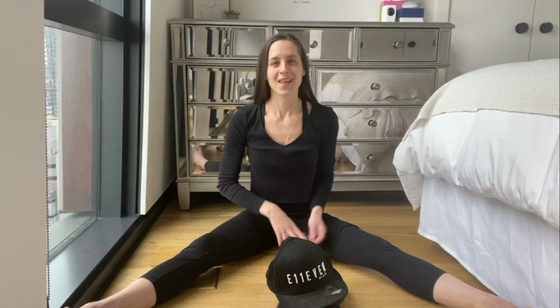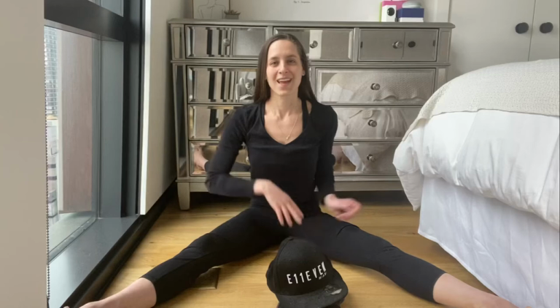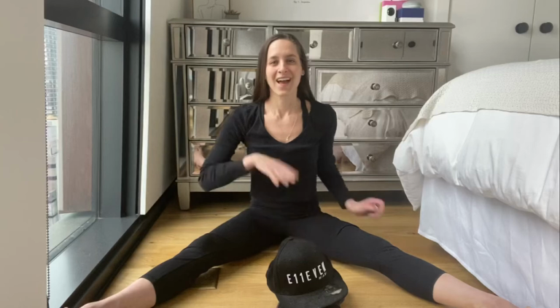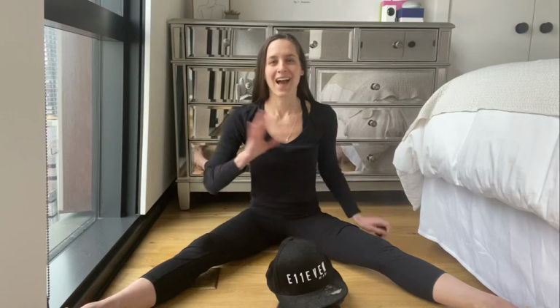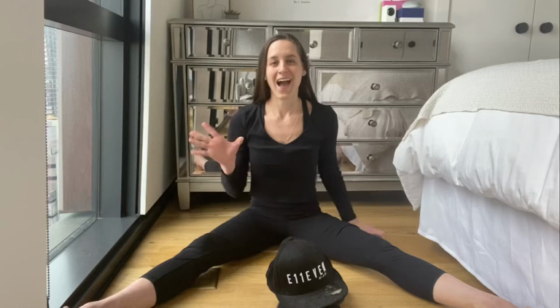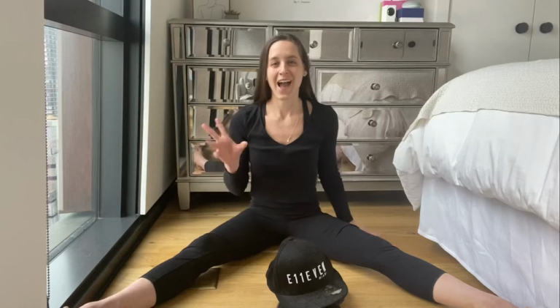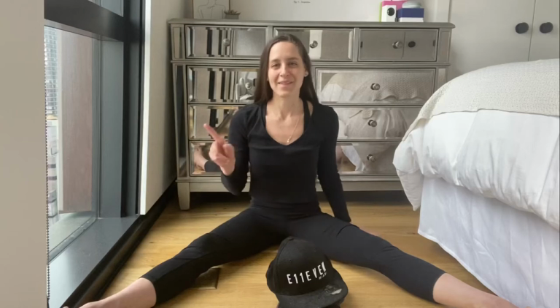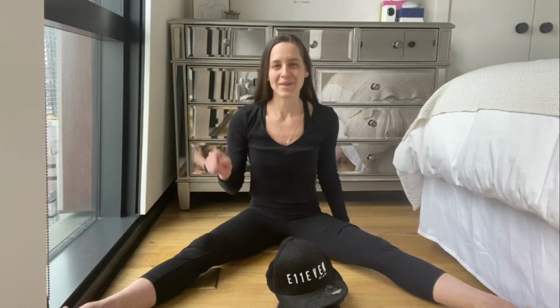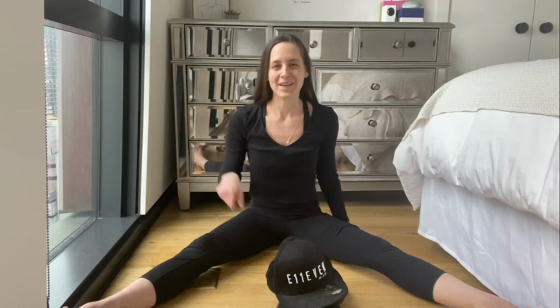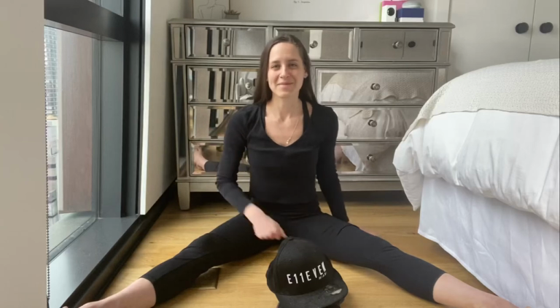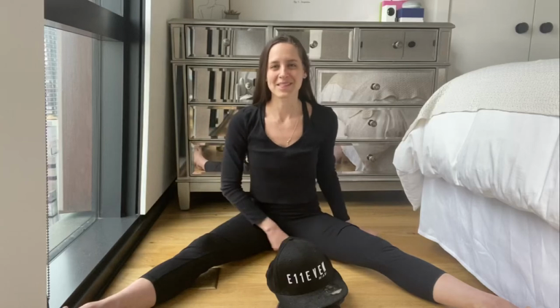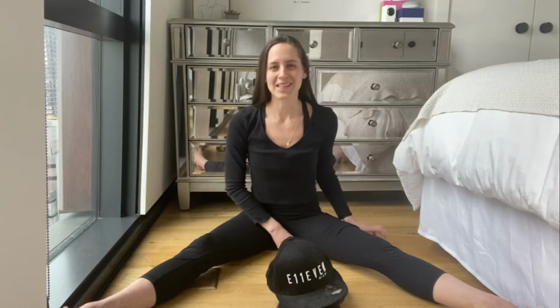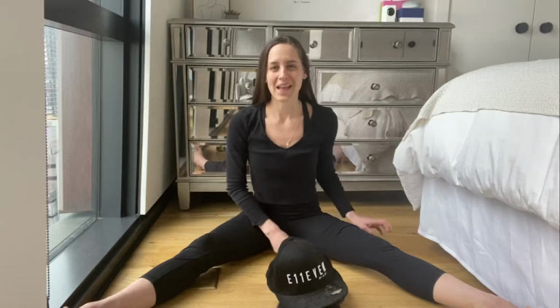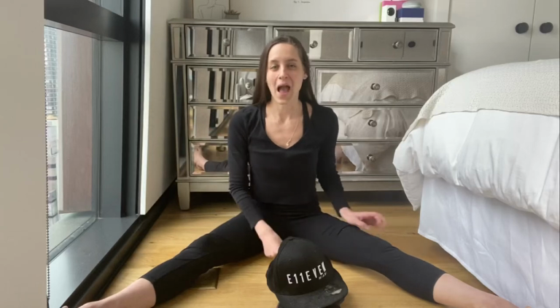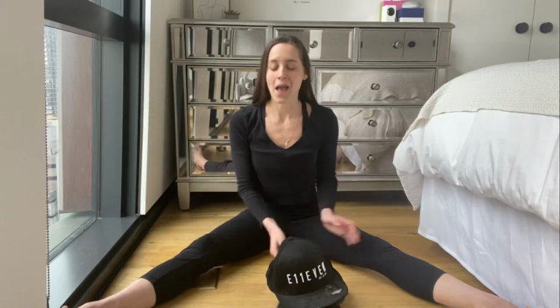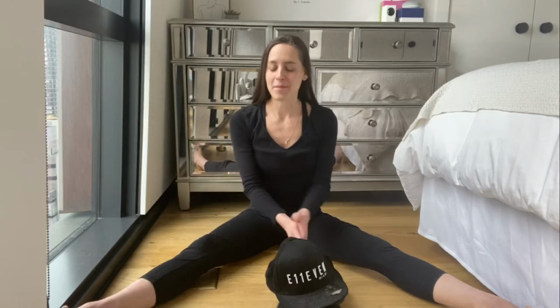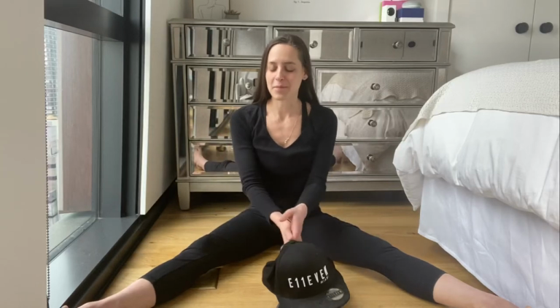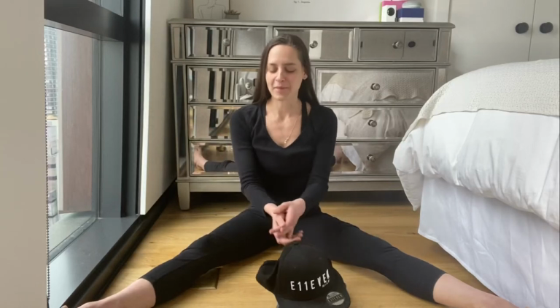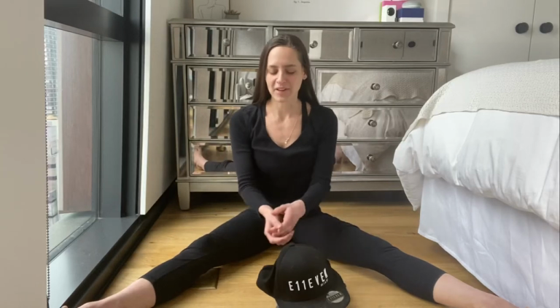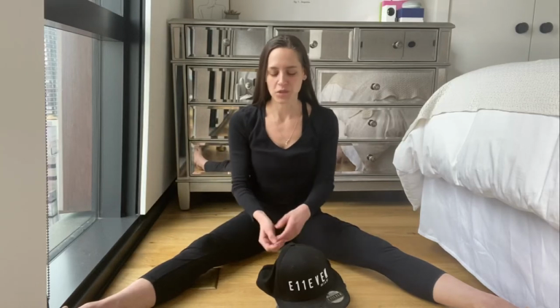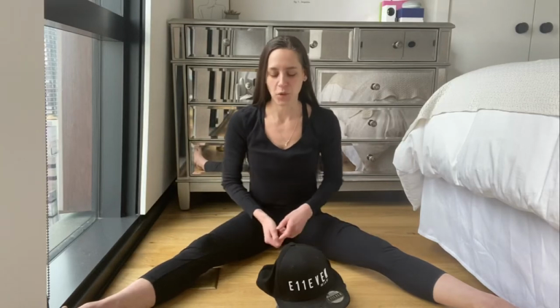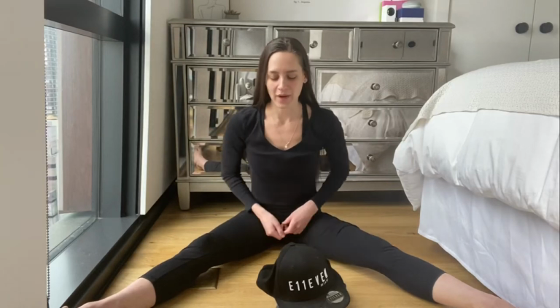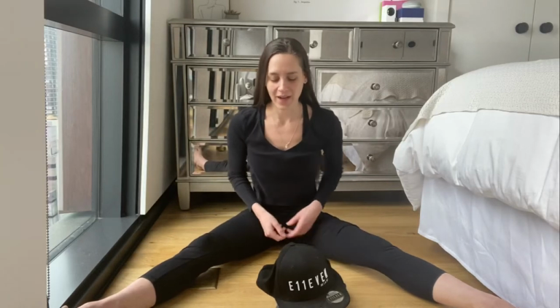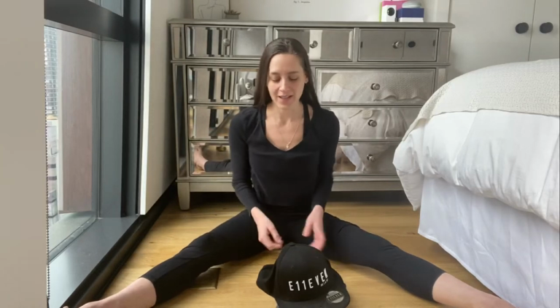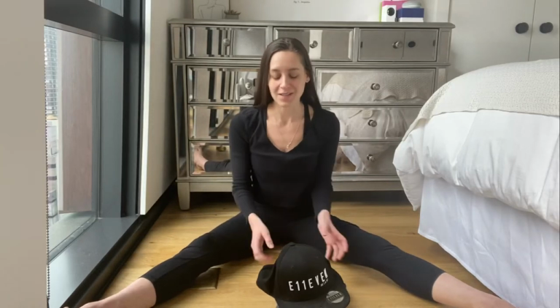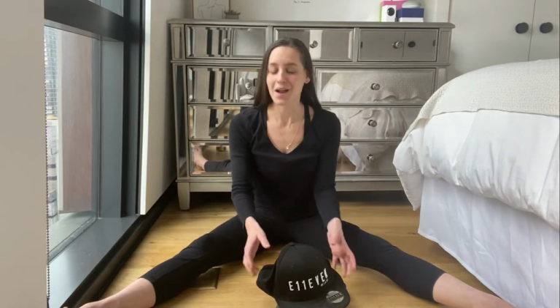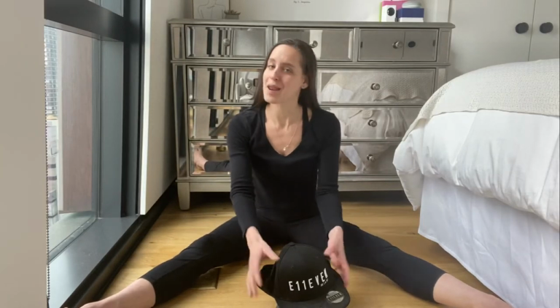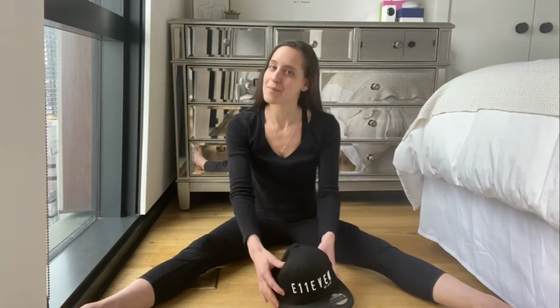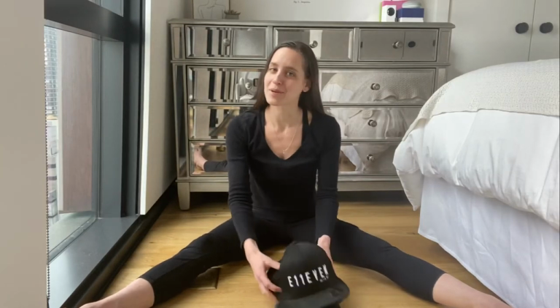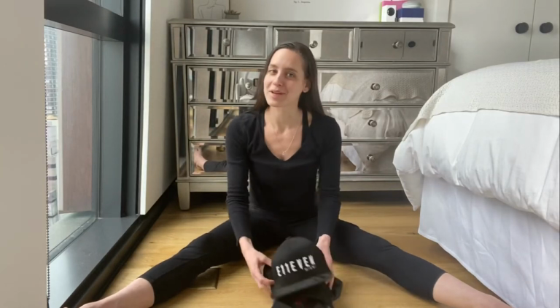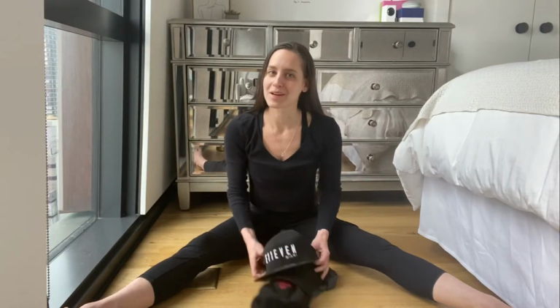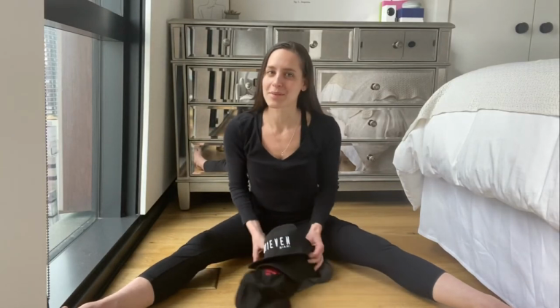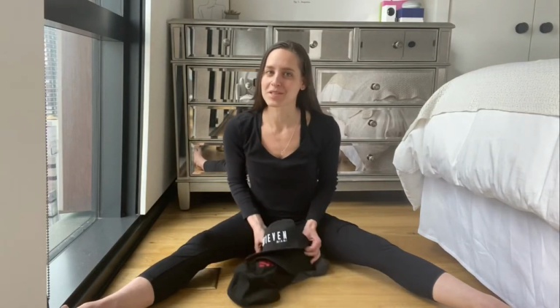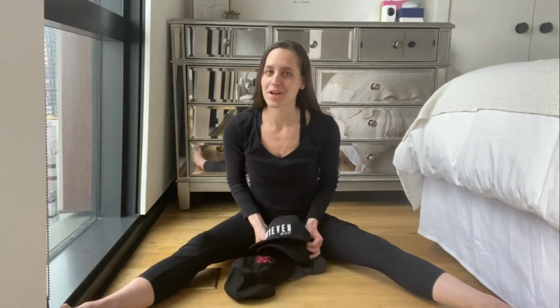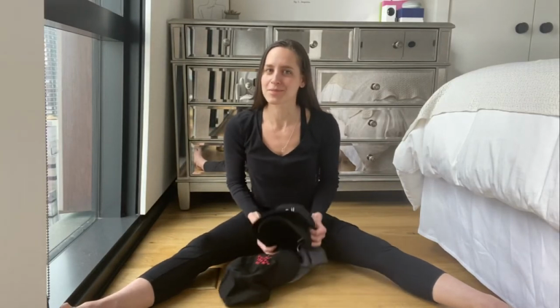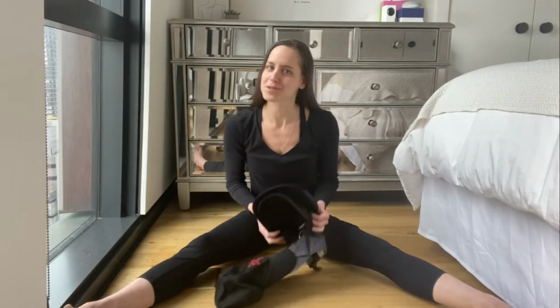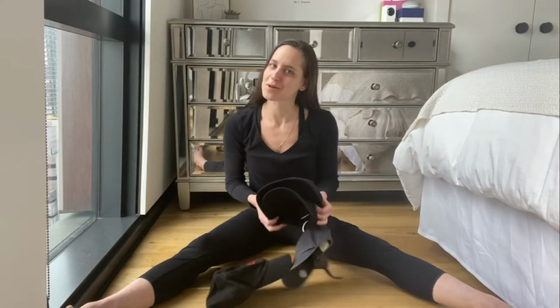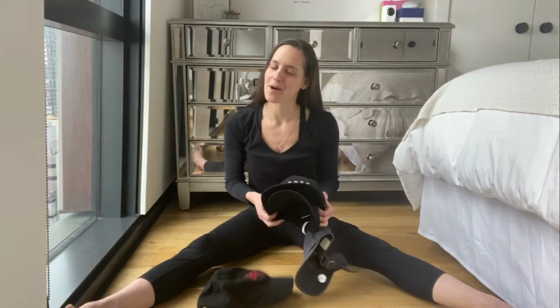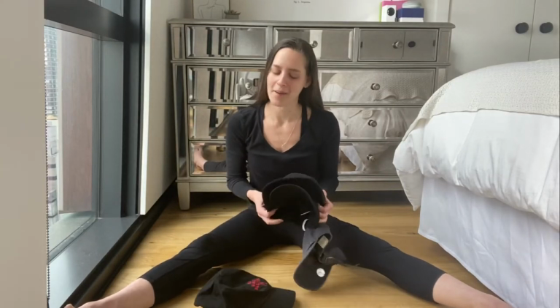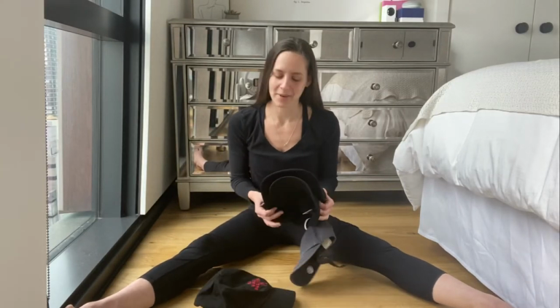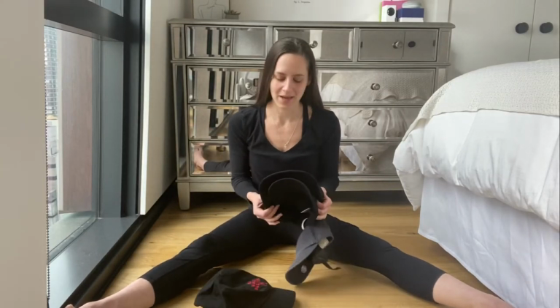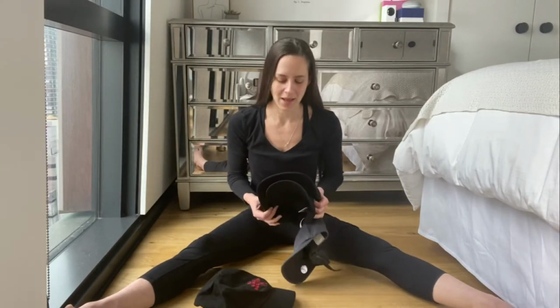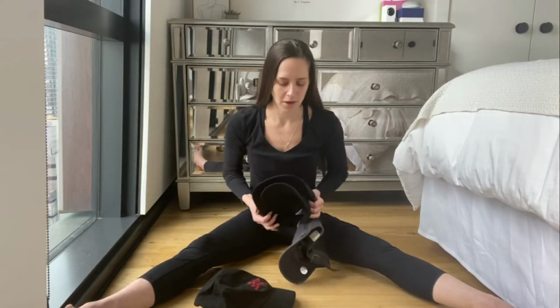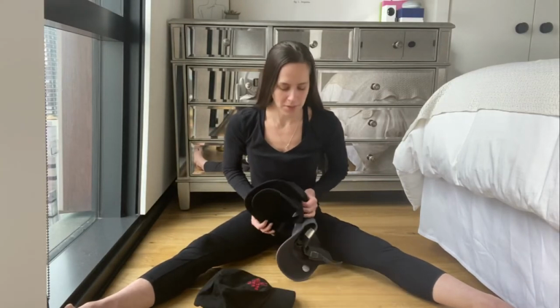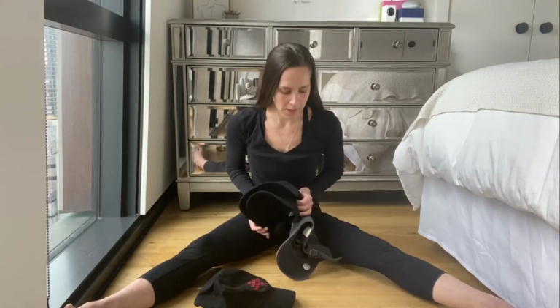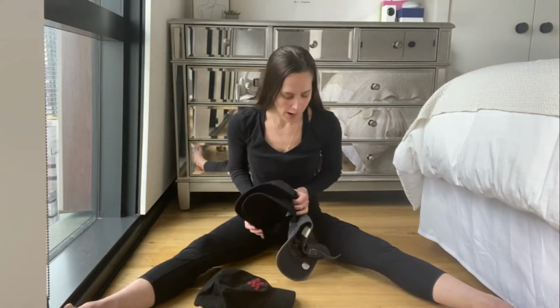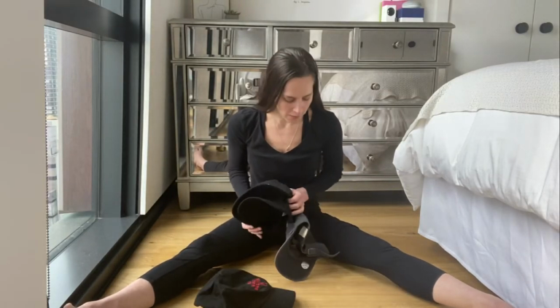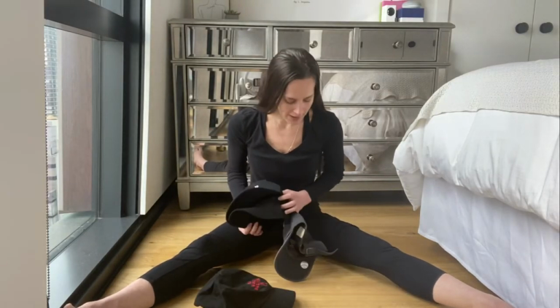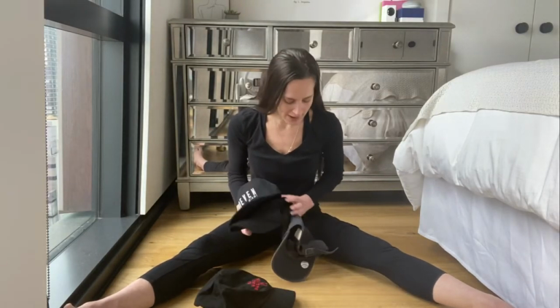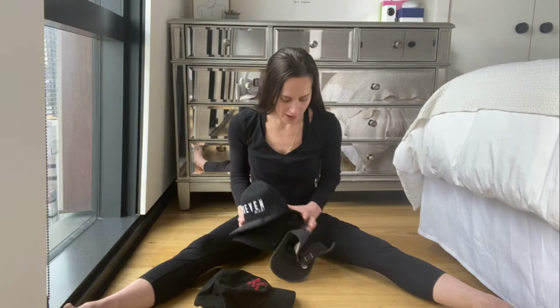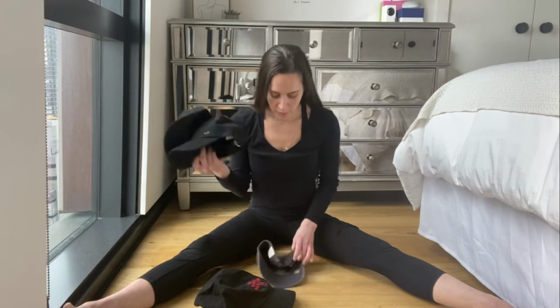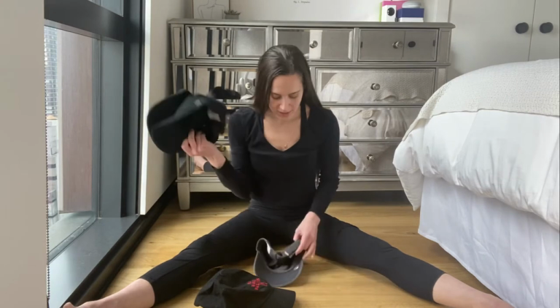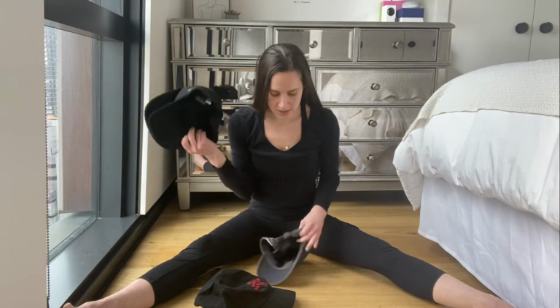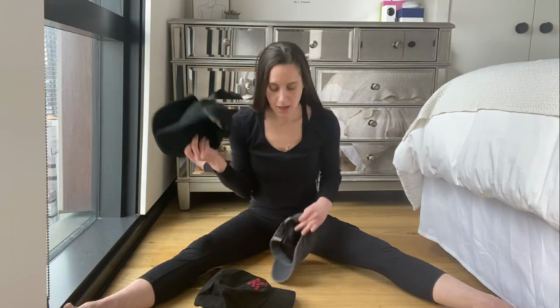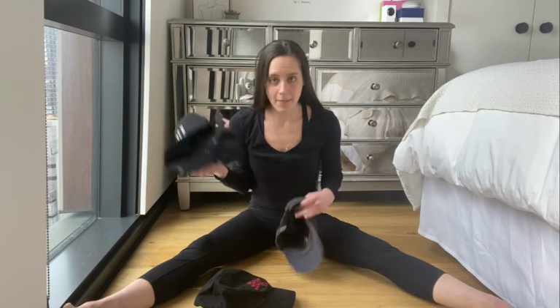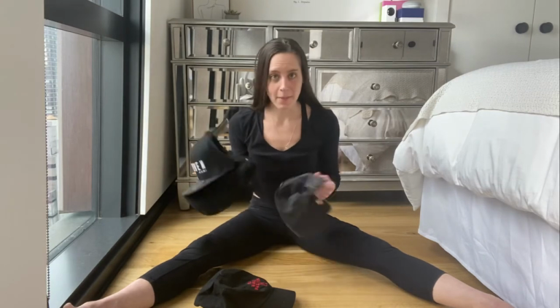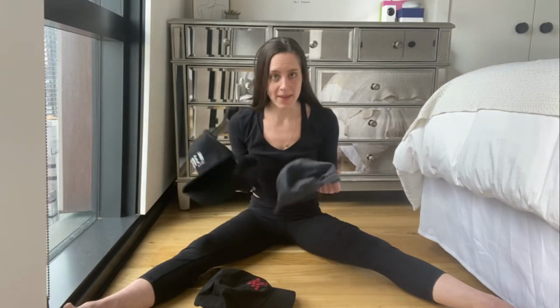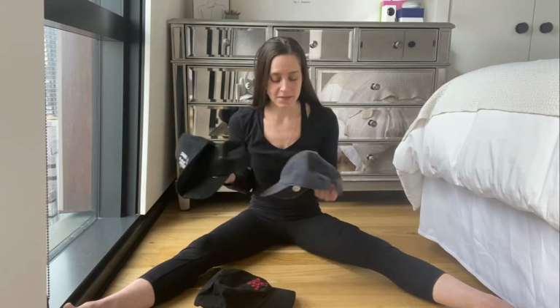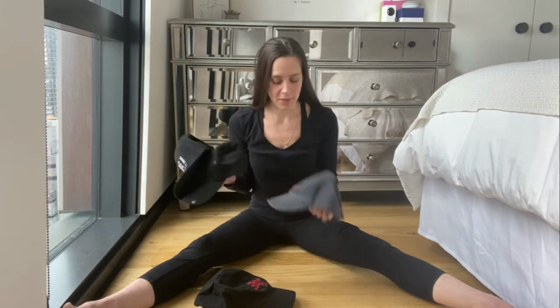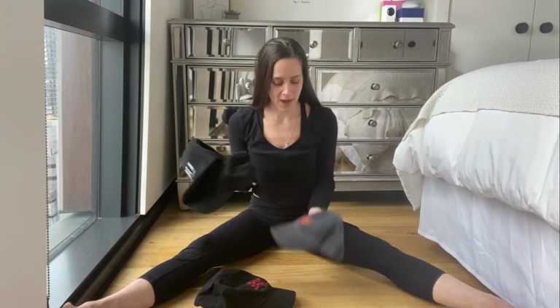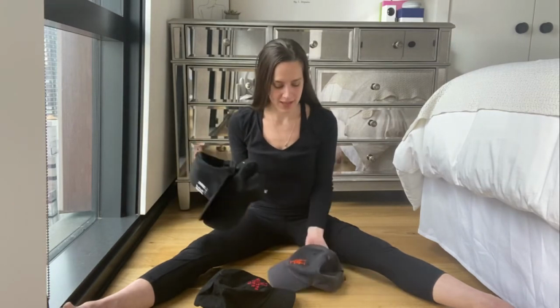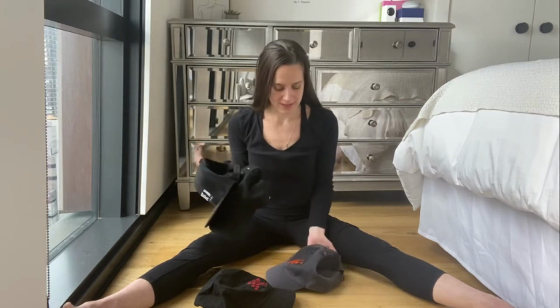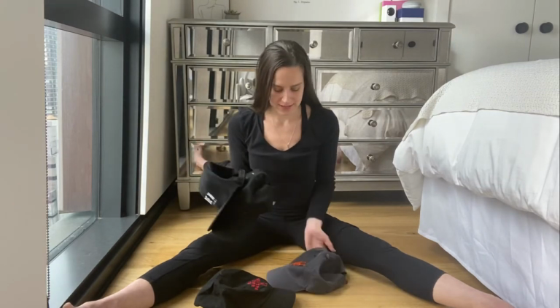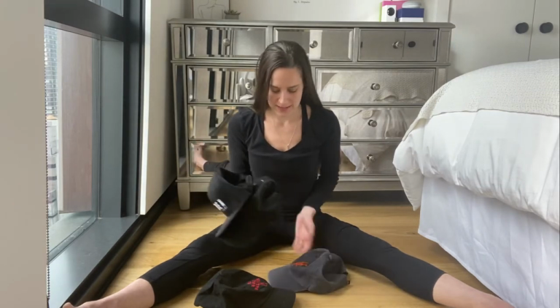Hi, my name is Leah. I'm a professional organizer and I'm pretty good at my job, so I'm gonna help you out right now. We're gonna talk about baseball hats today.